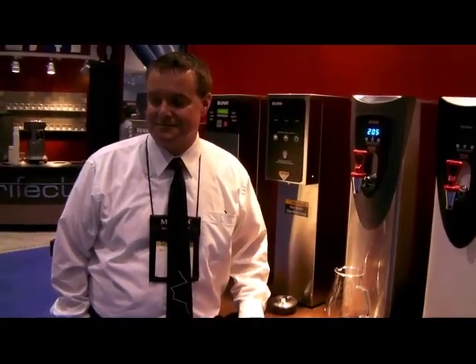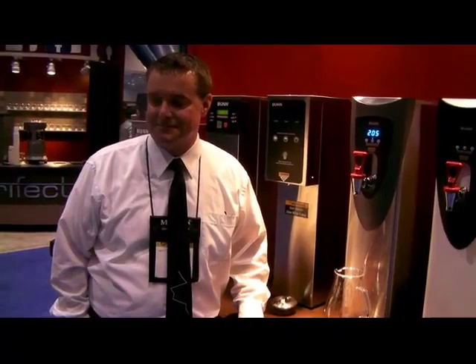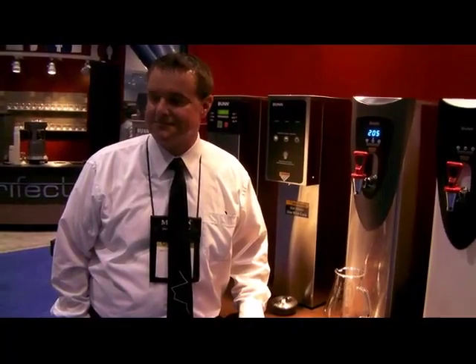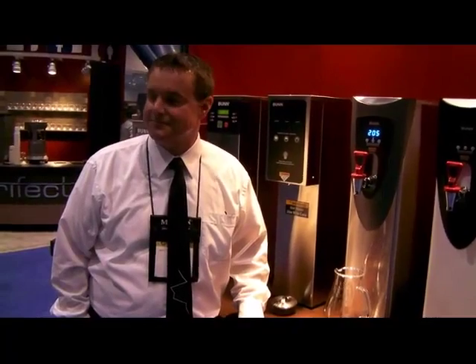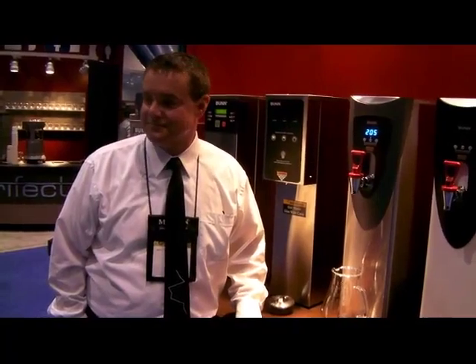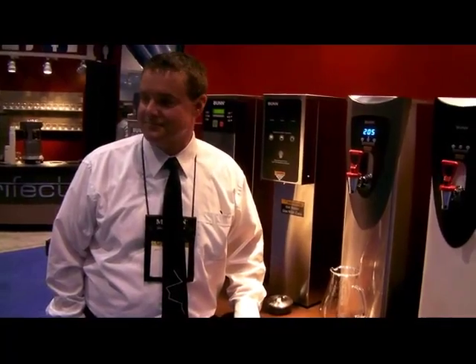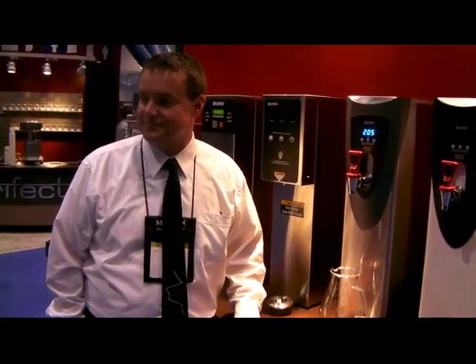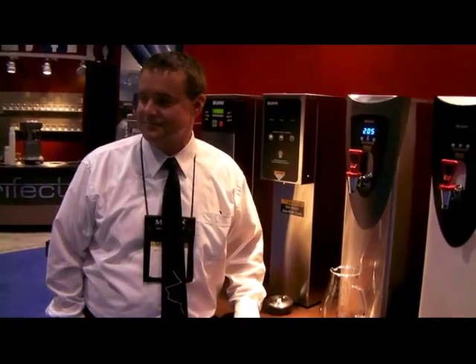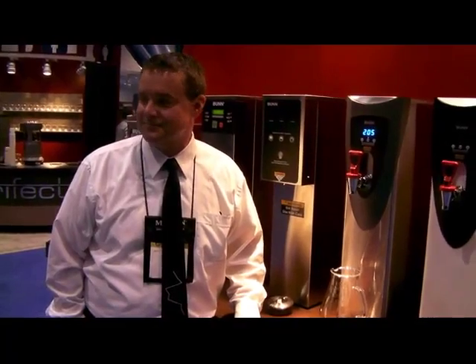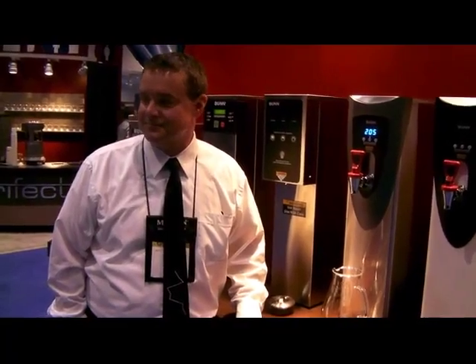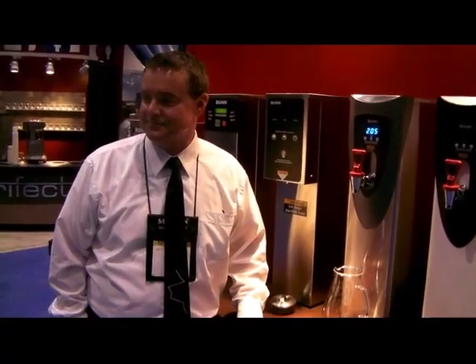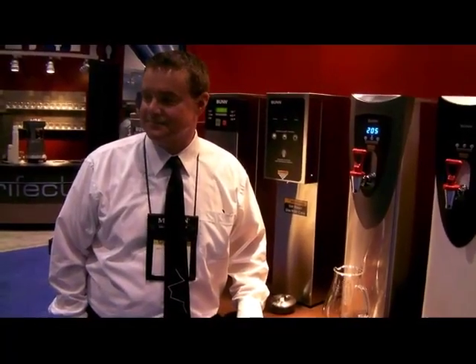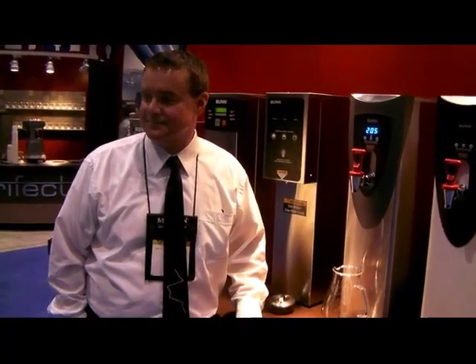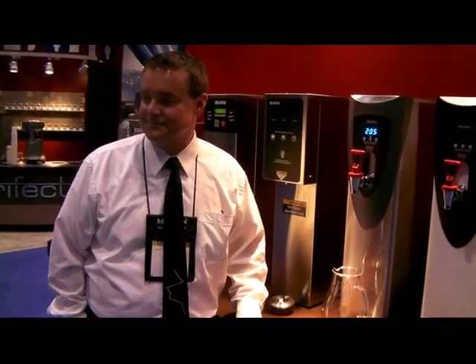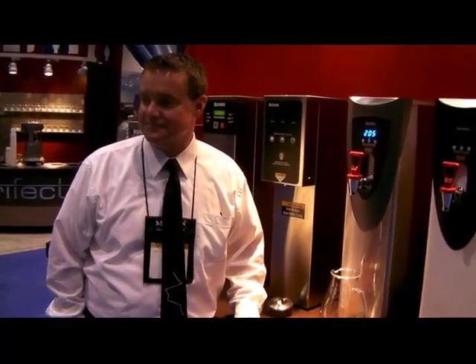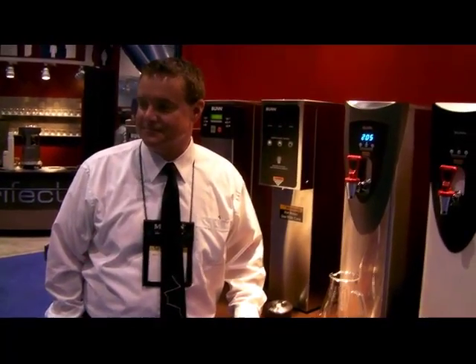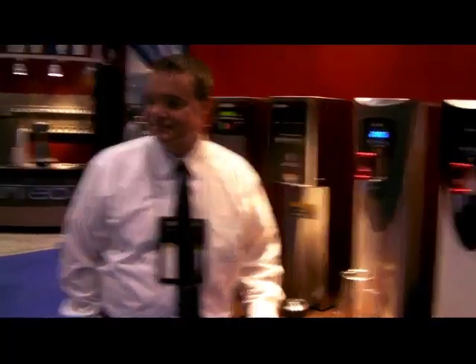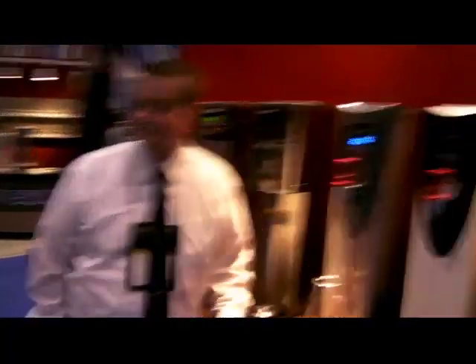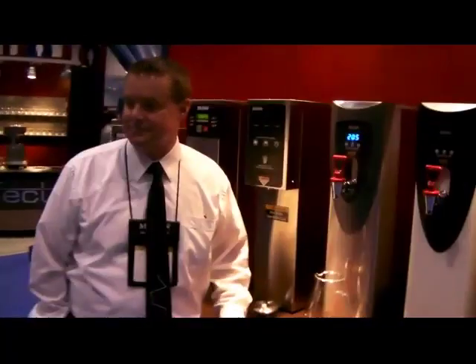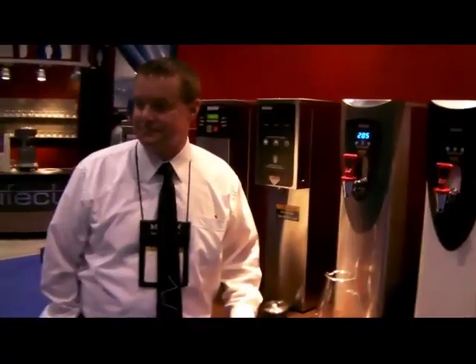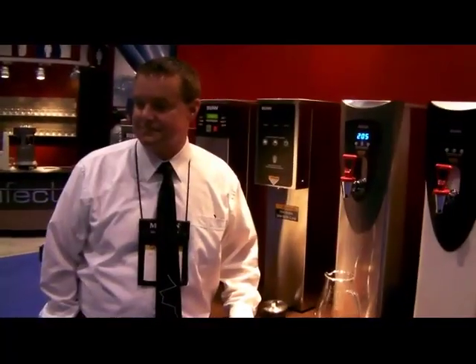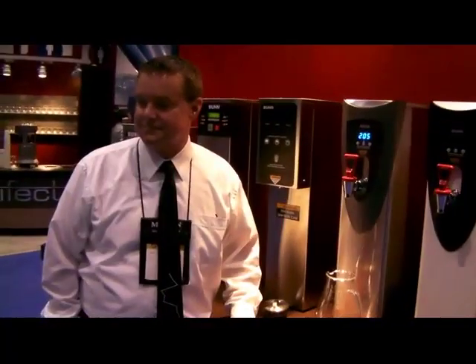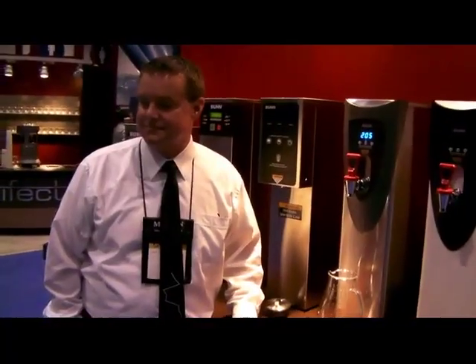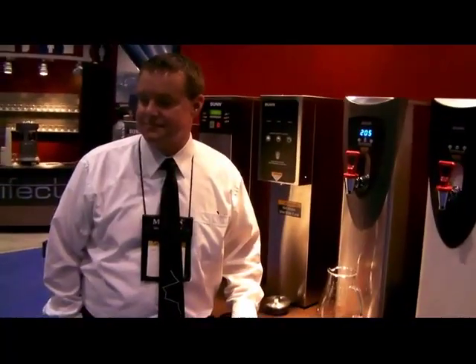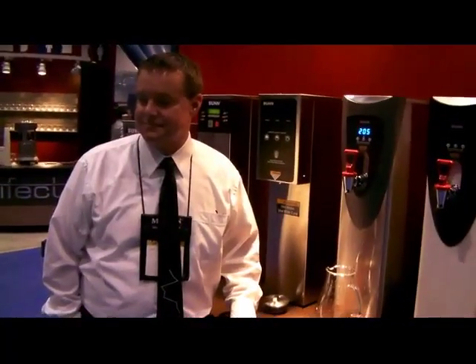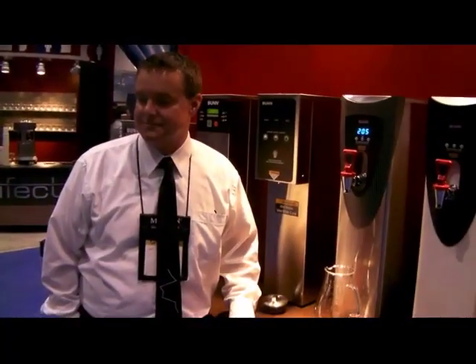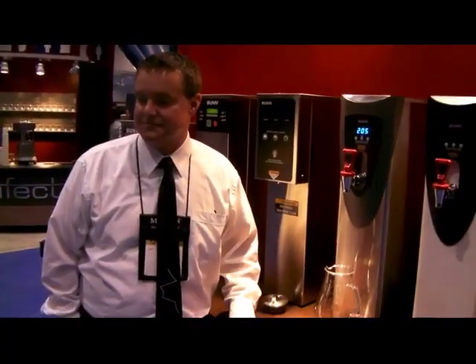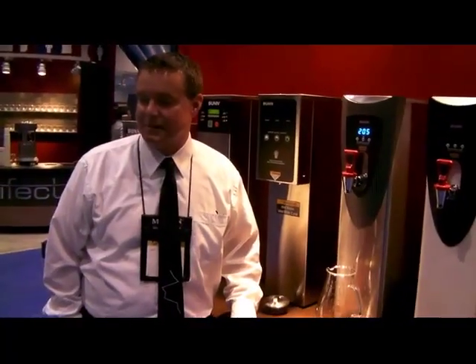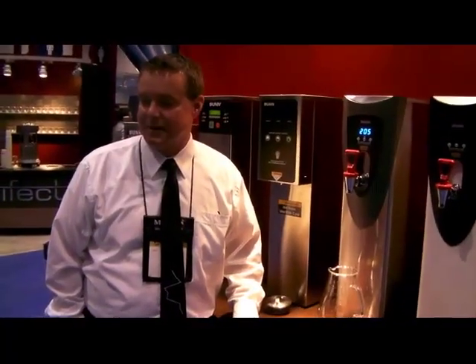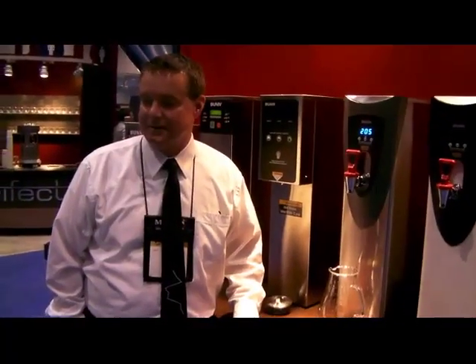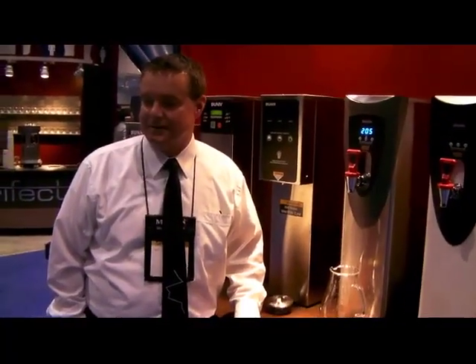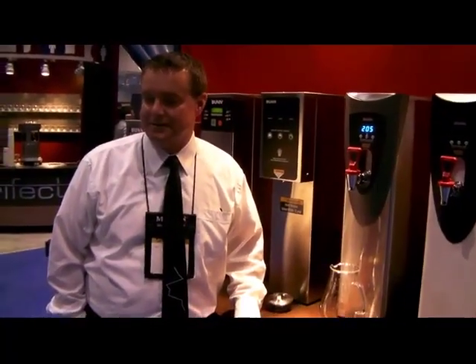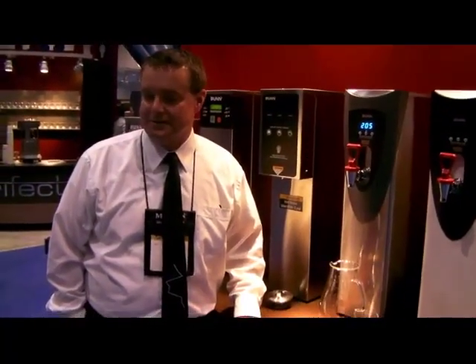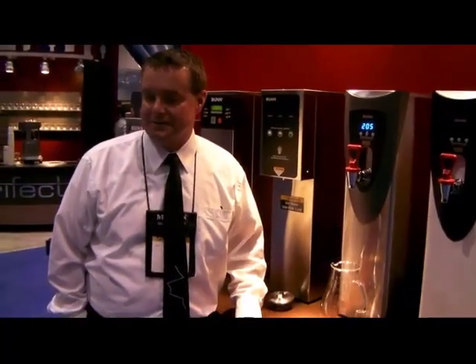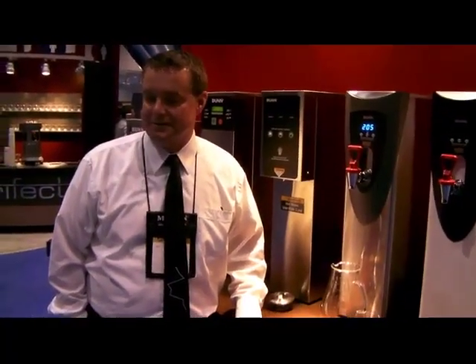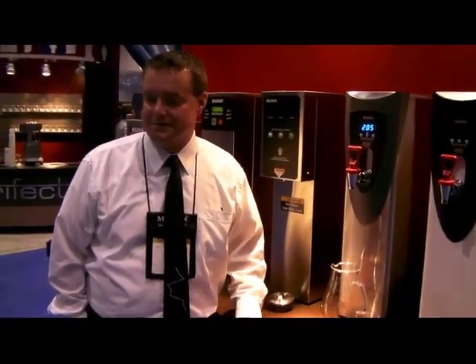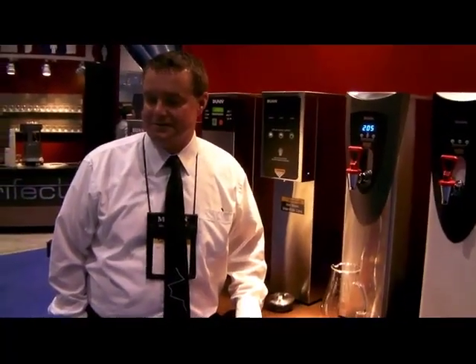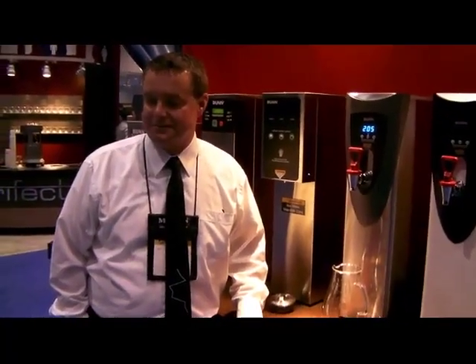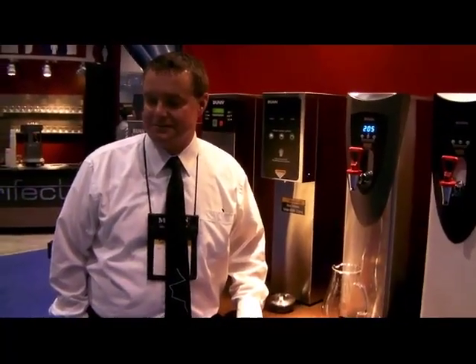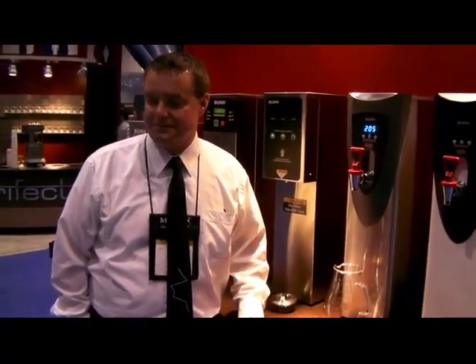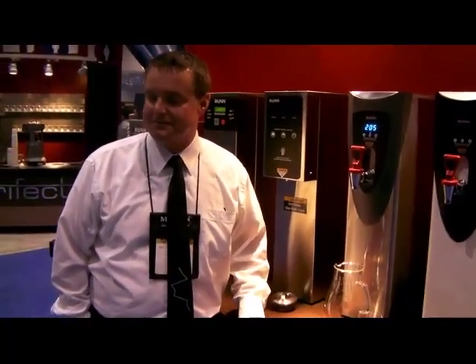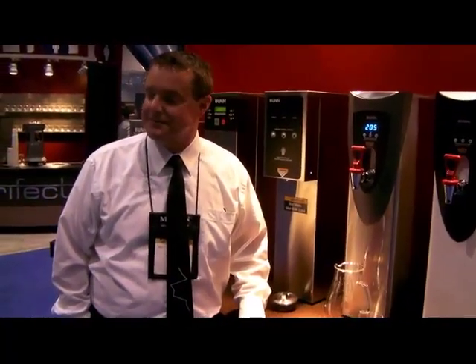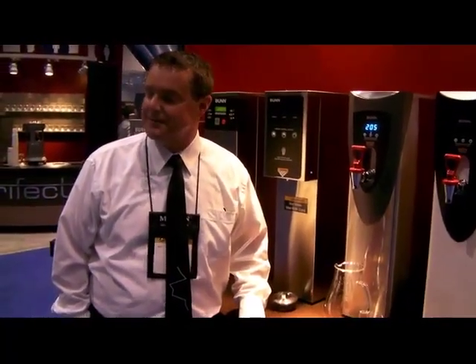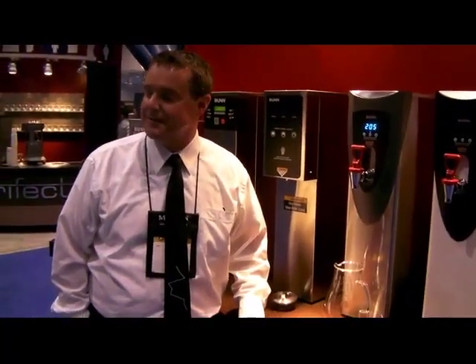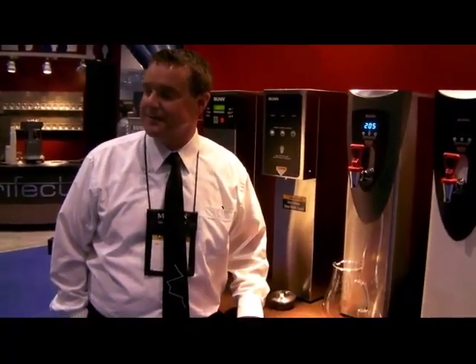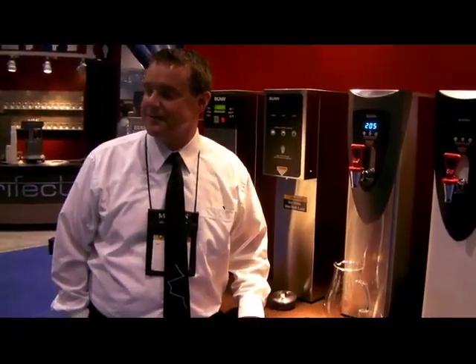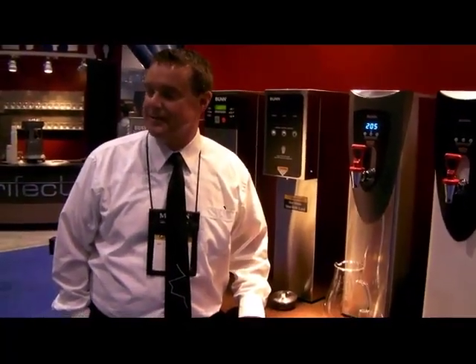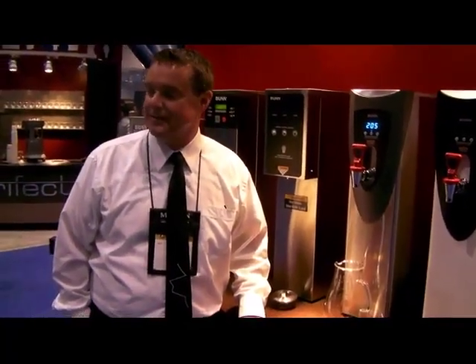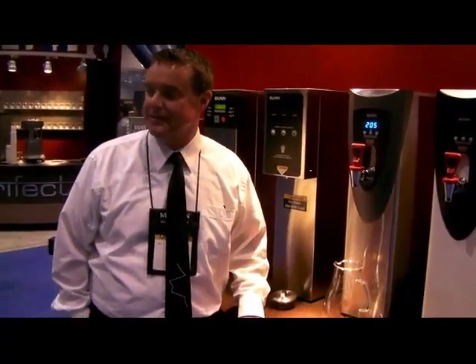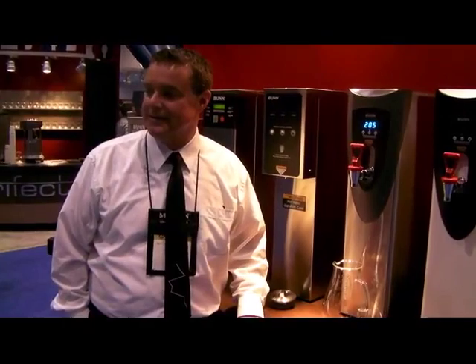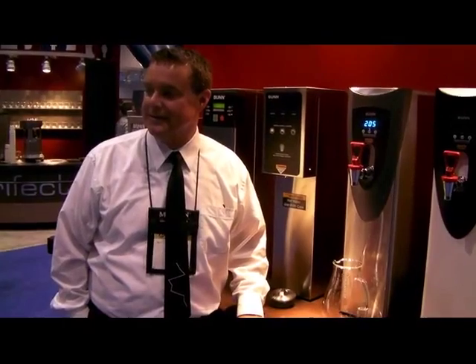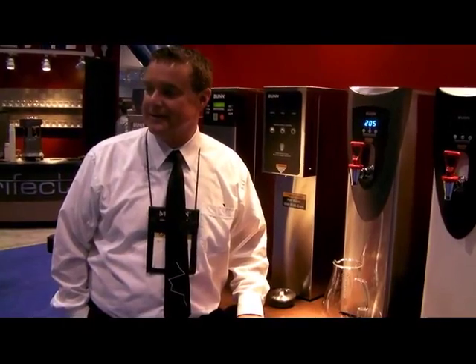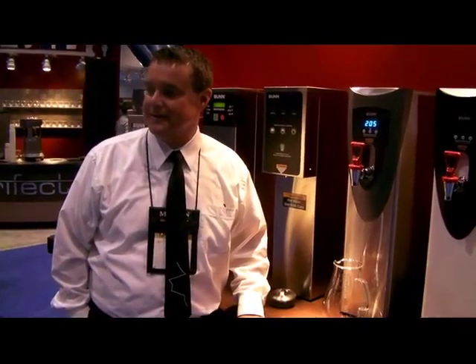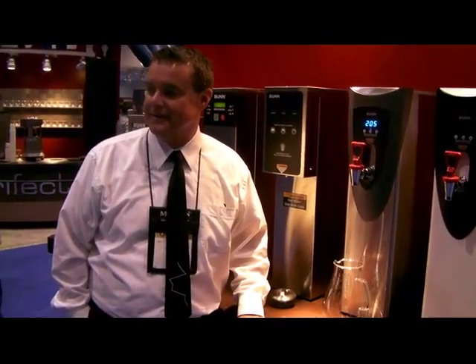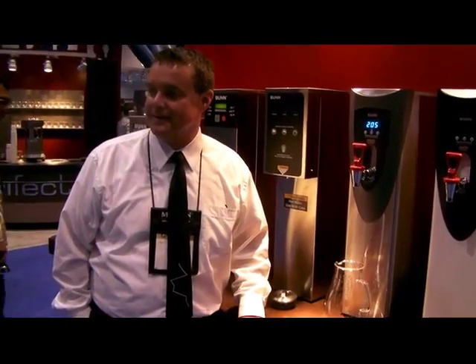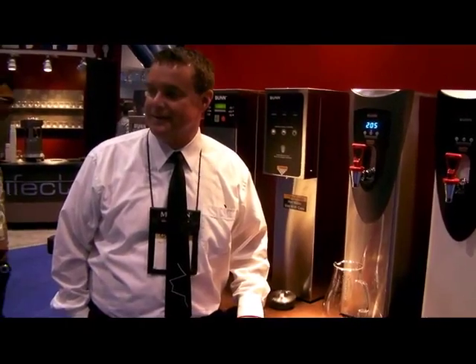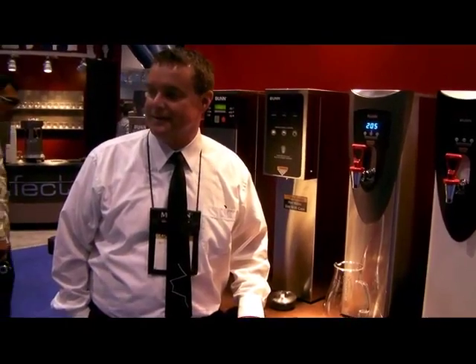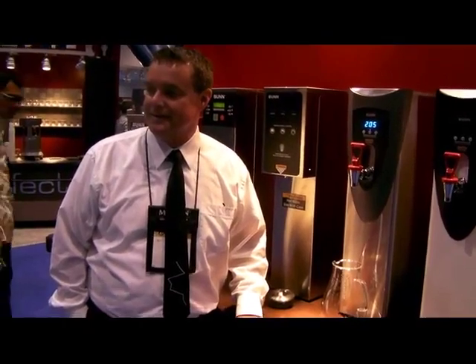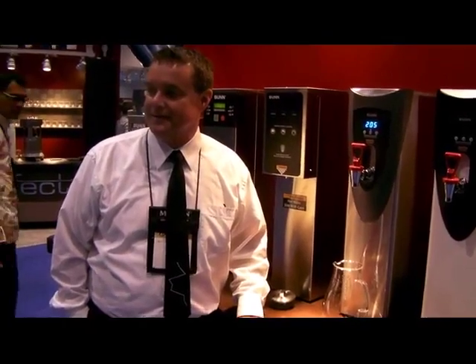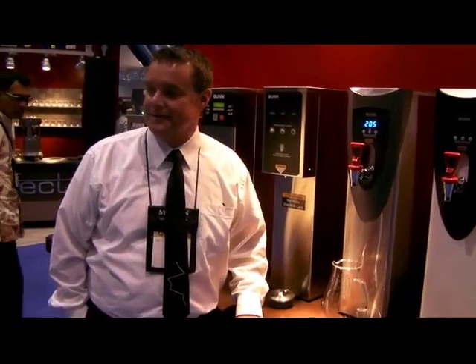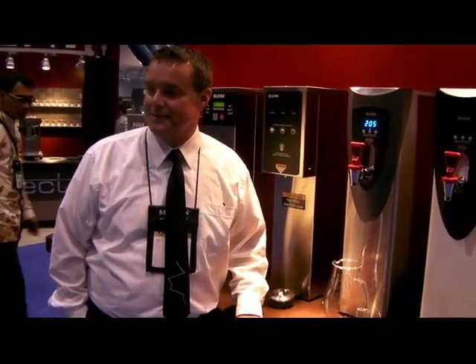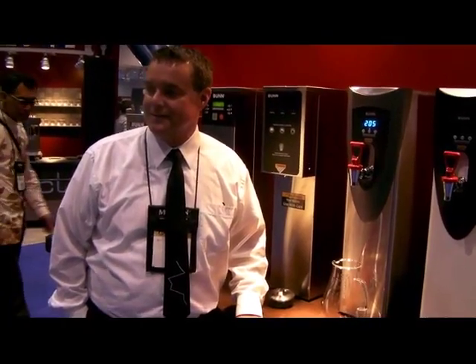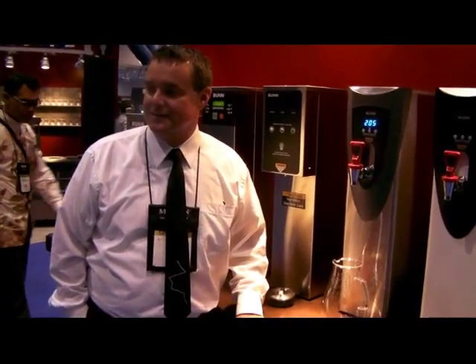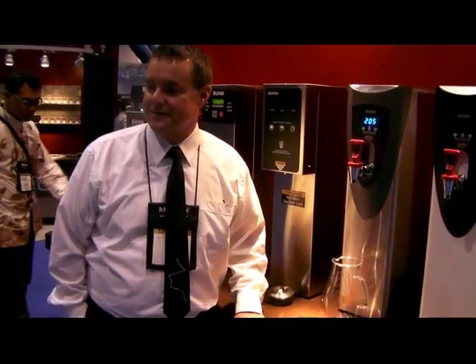So Doug, can you give us a little bit more information about the H5 Element and what a customer needs to know about this exciting new product?